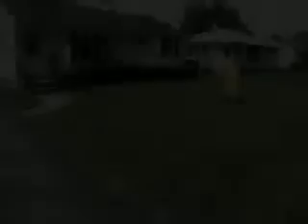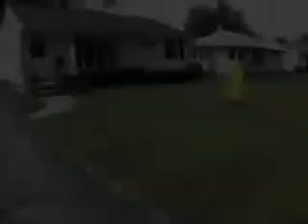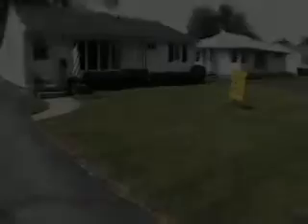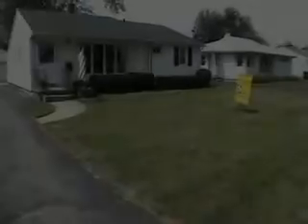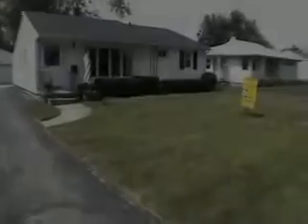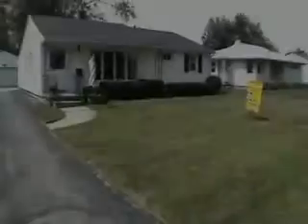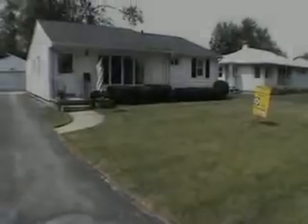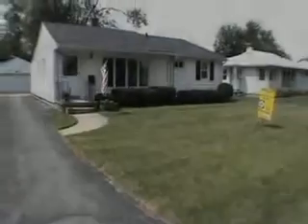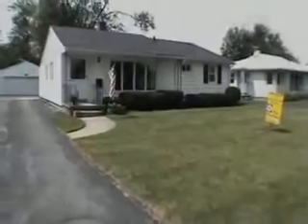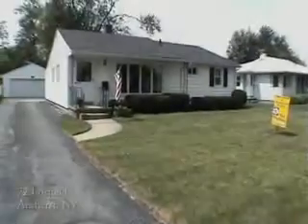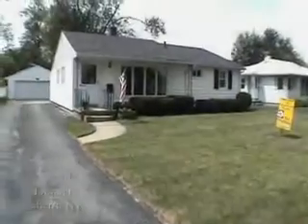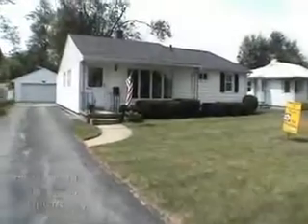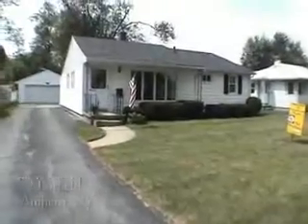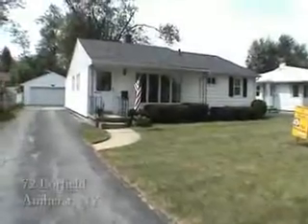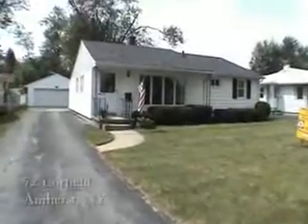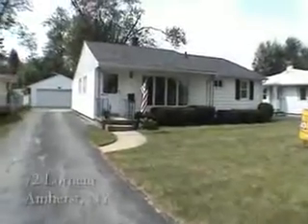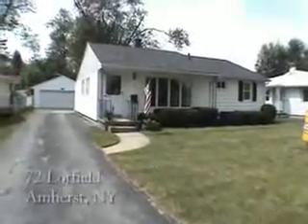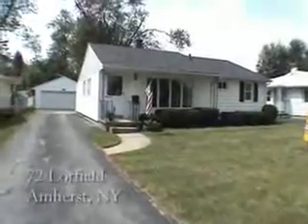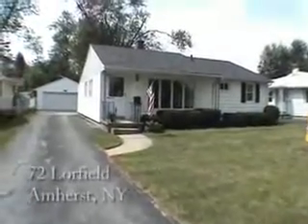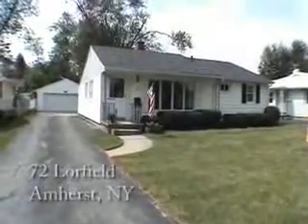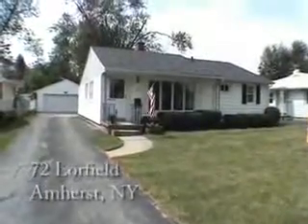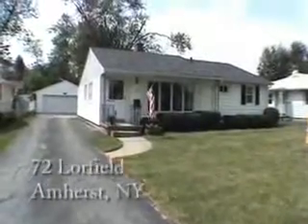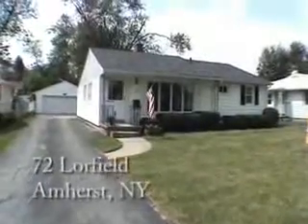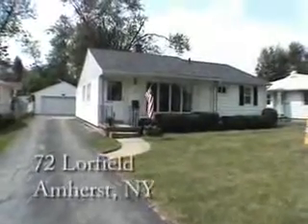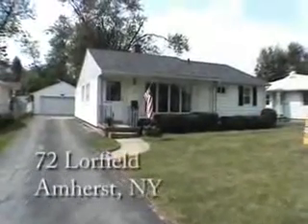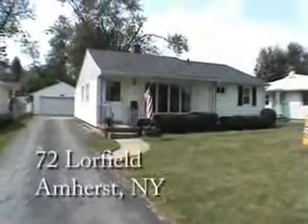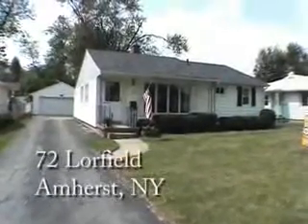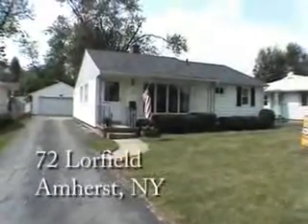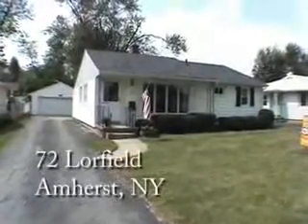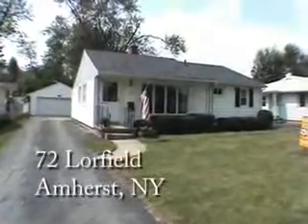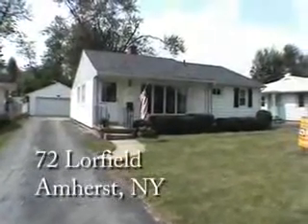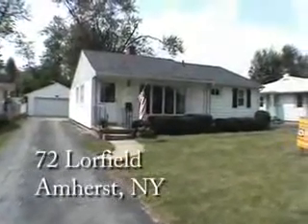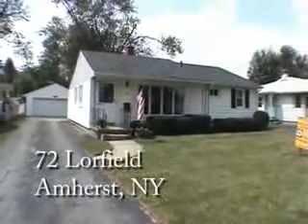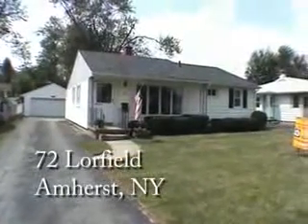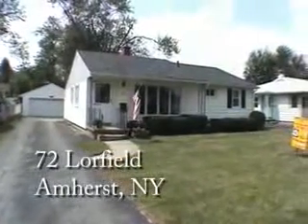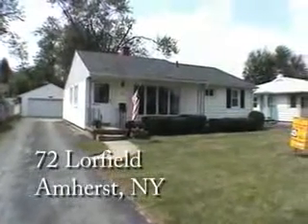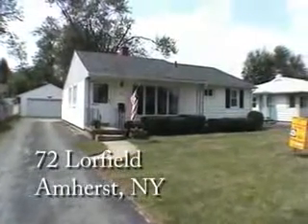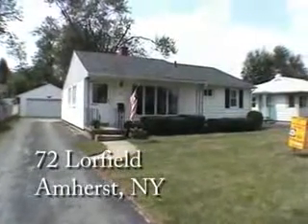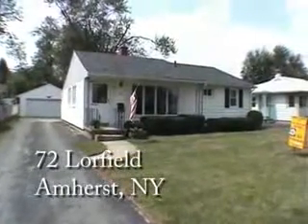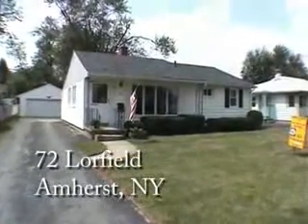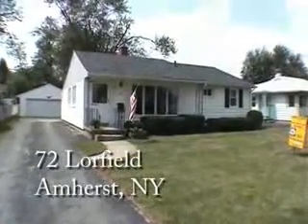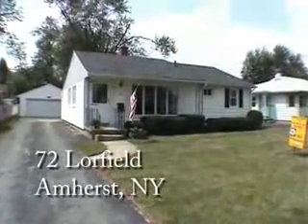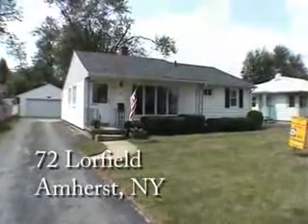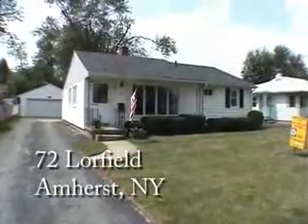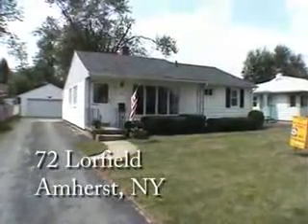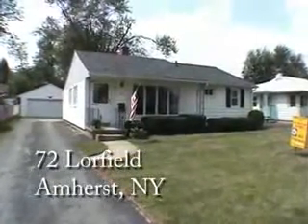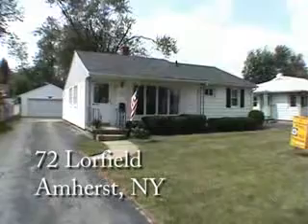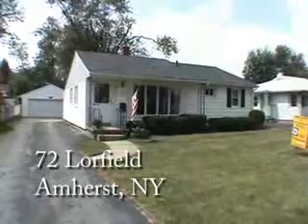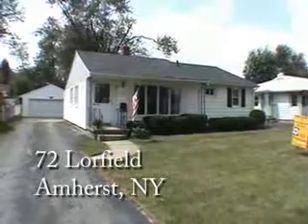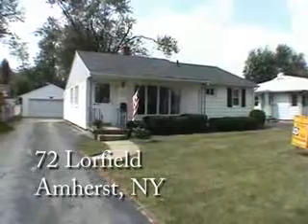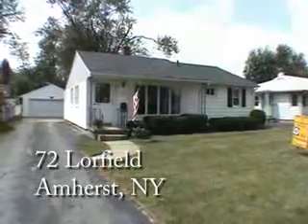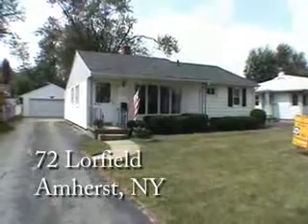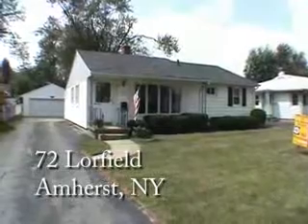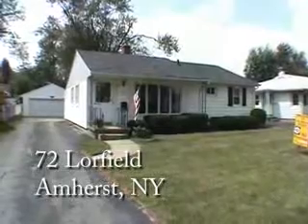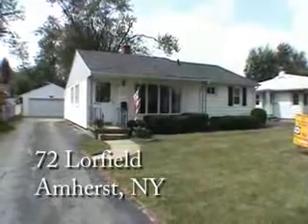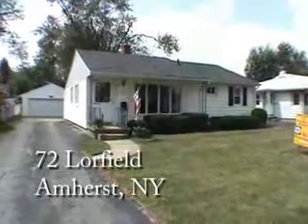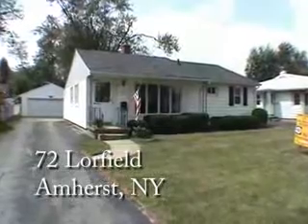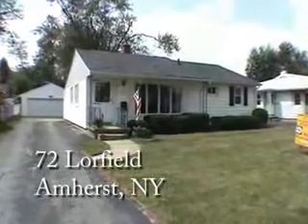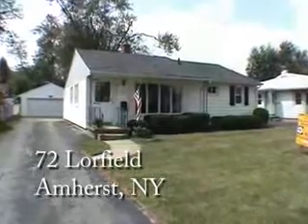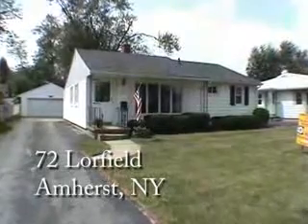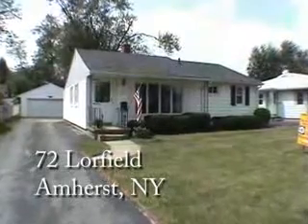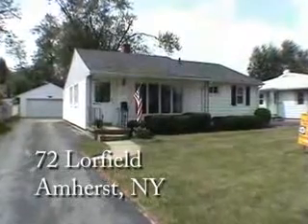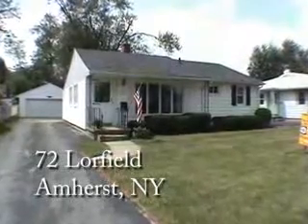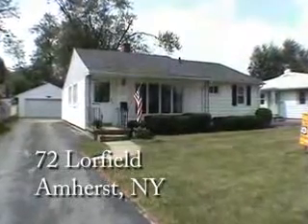72 Lorefield, Amherst, New York. 1,500 square feet, three bedrooms, one and a half baths.